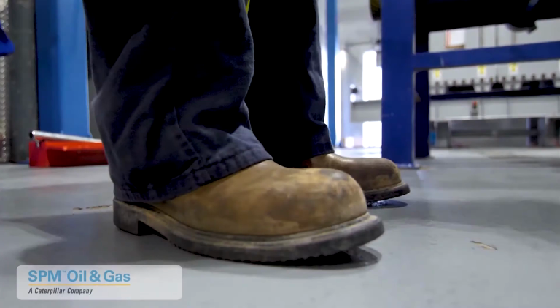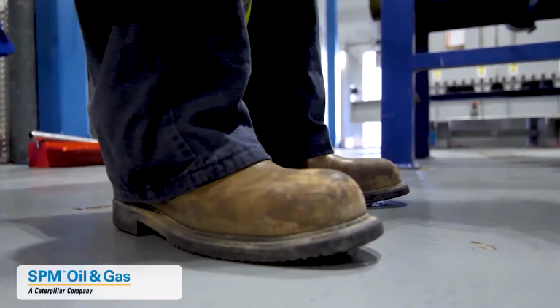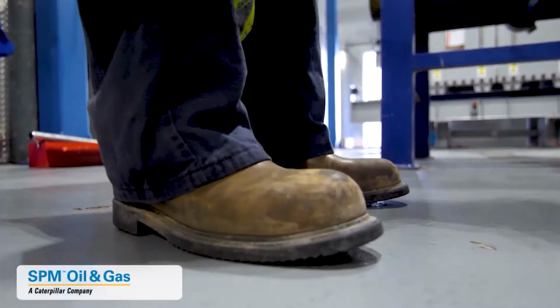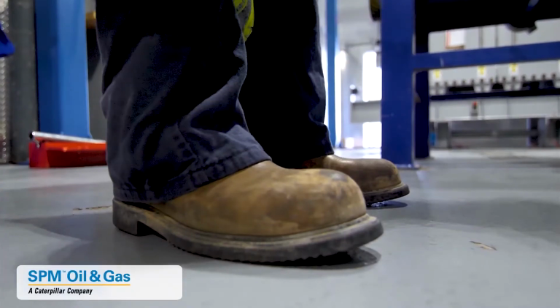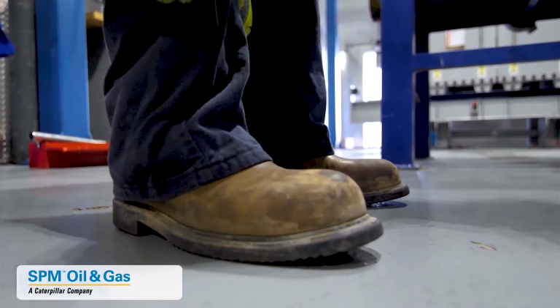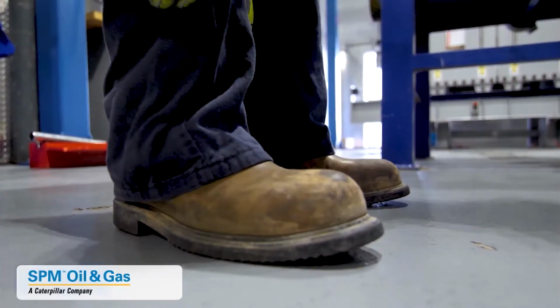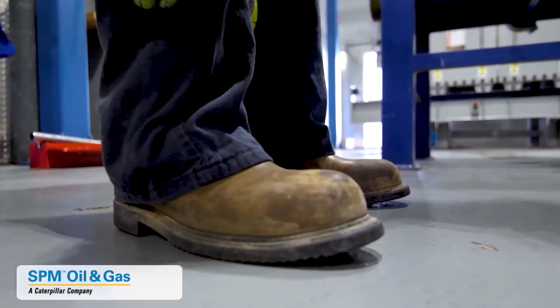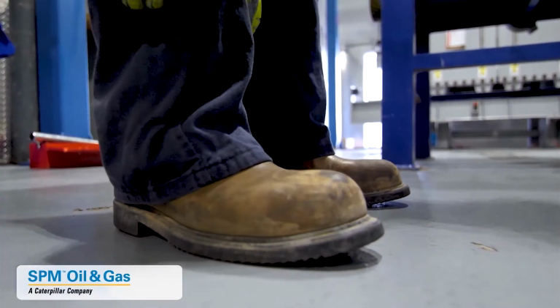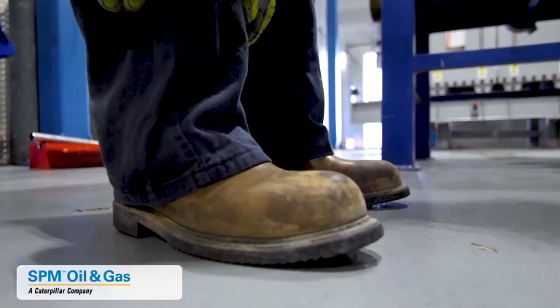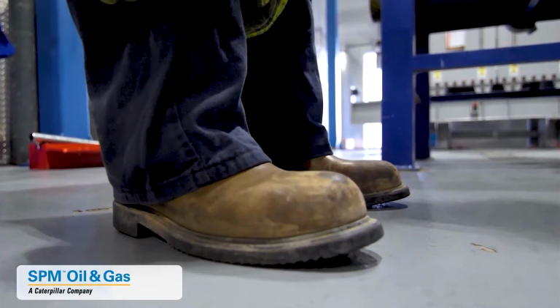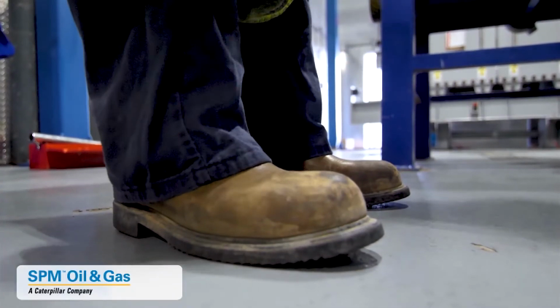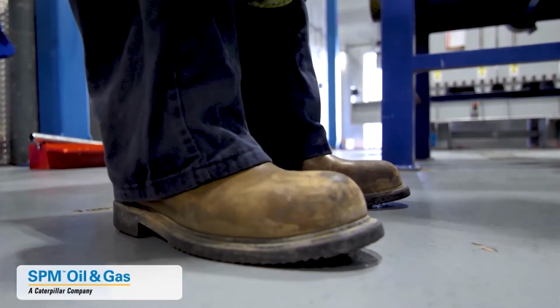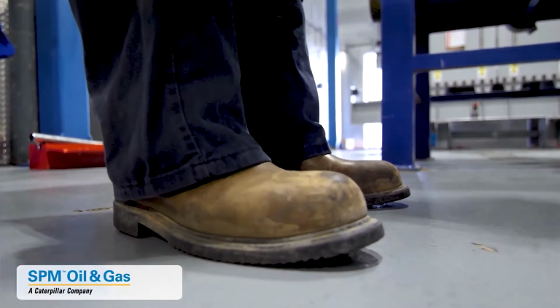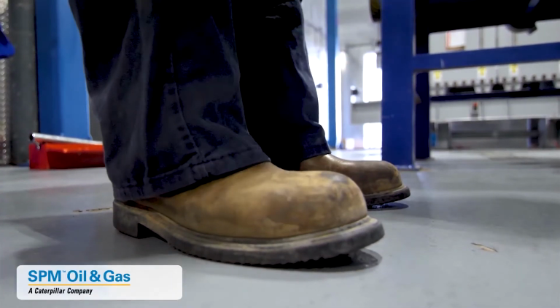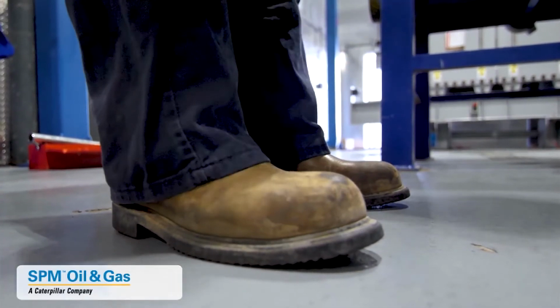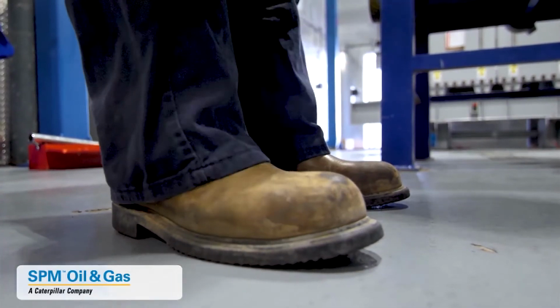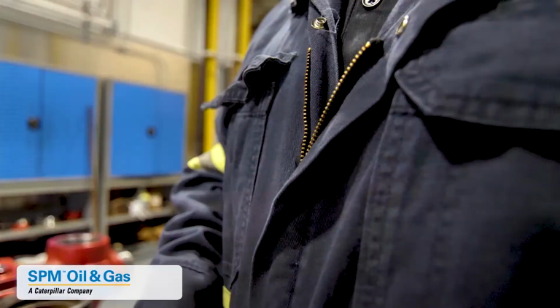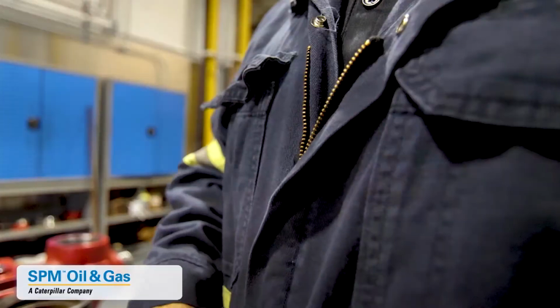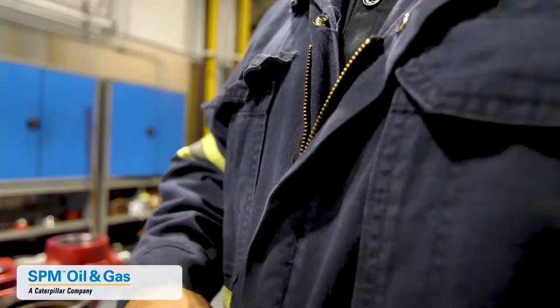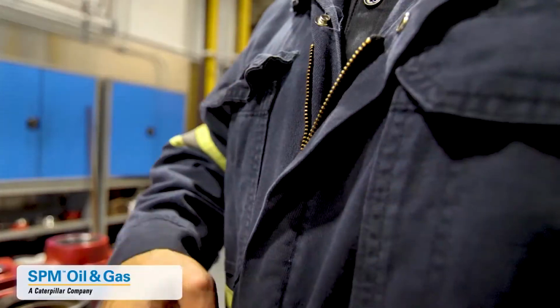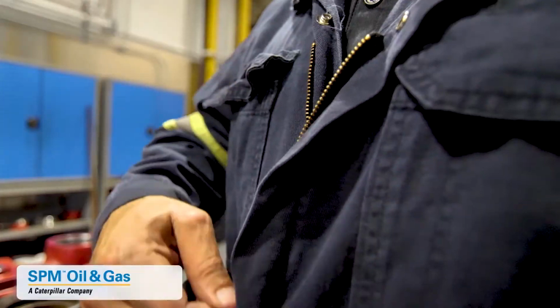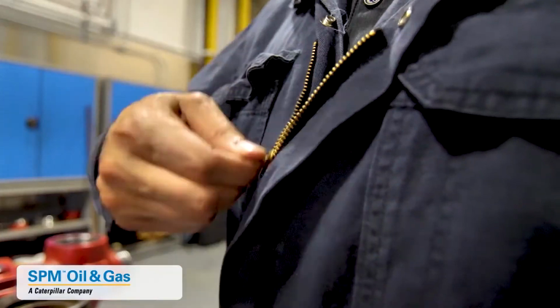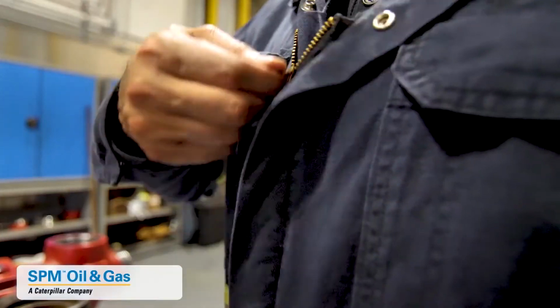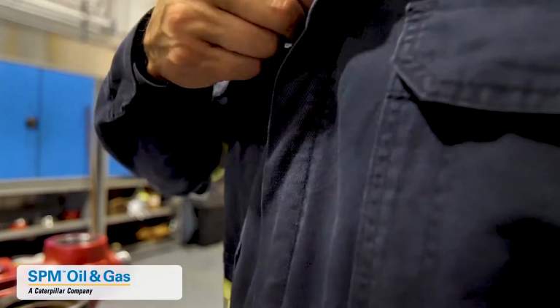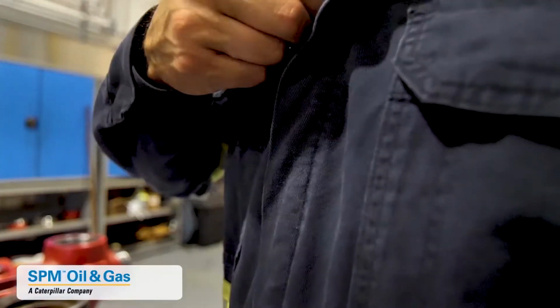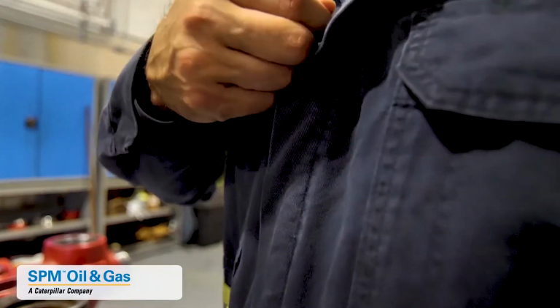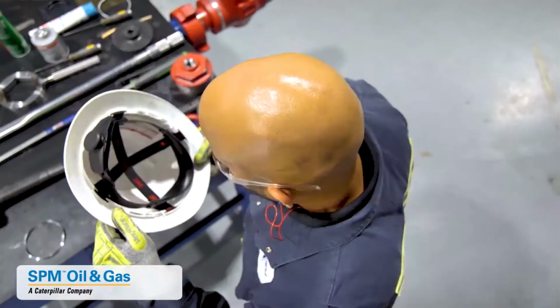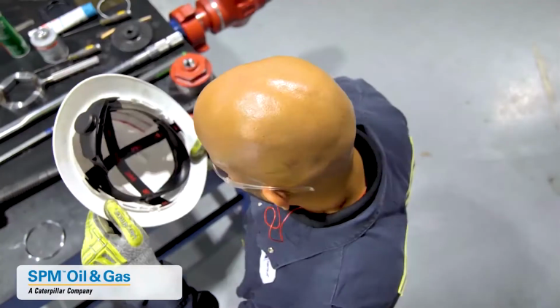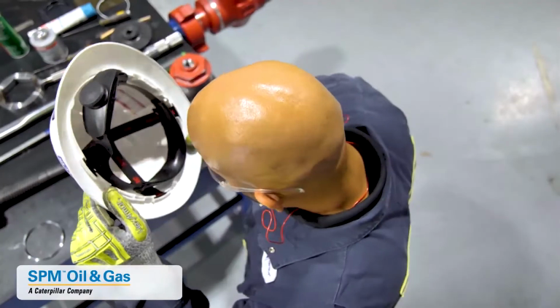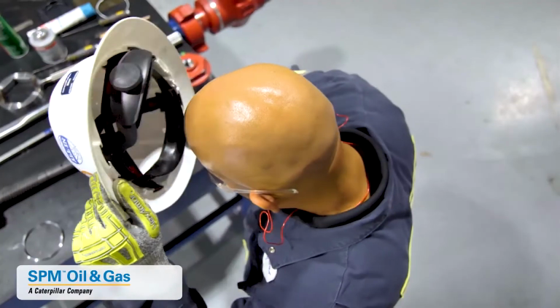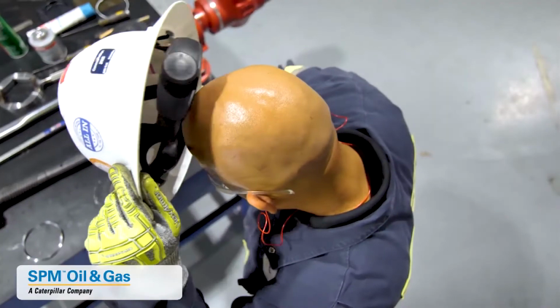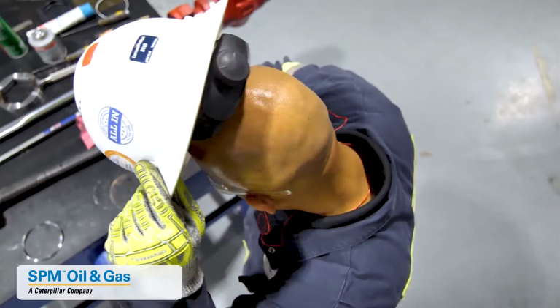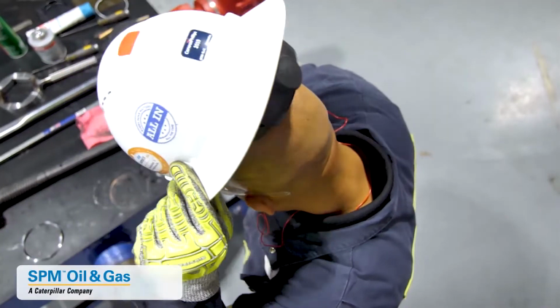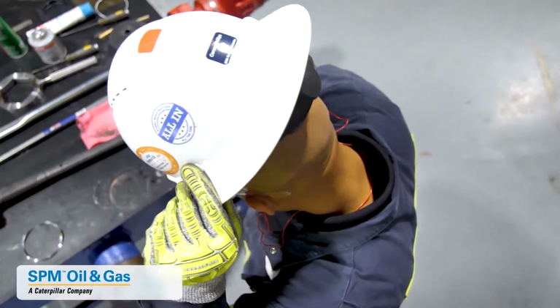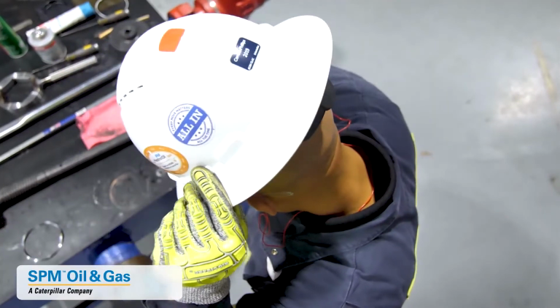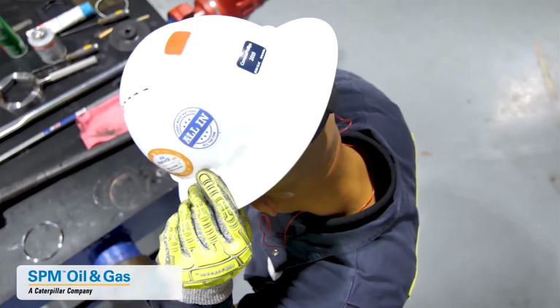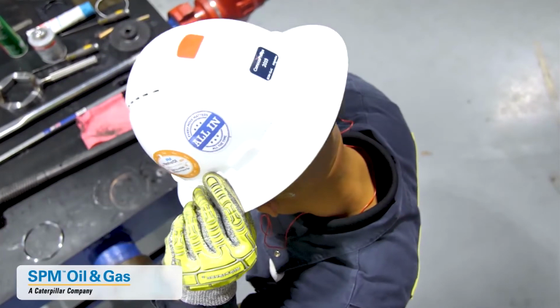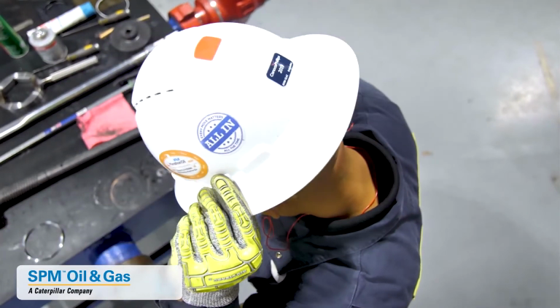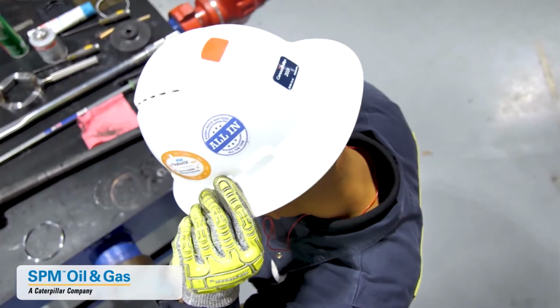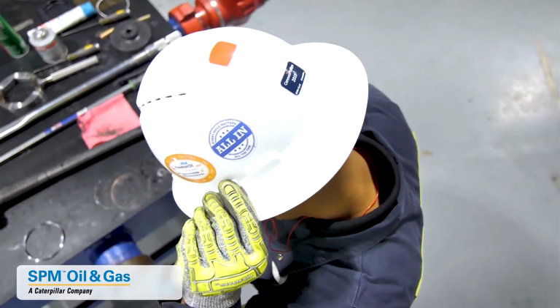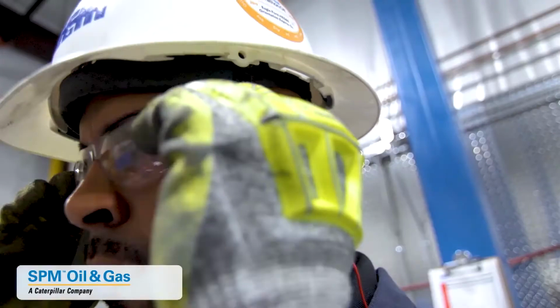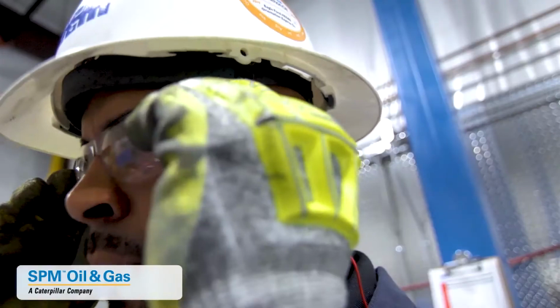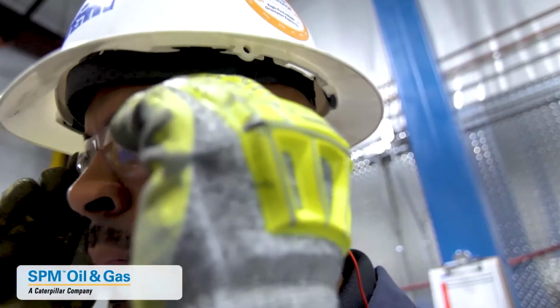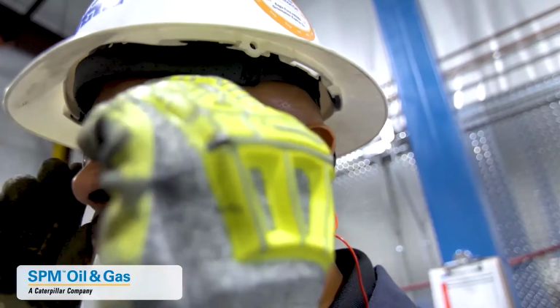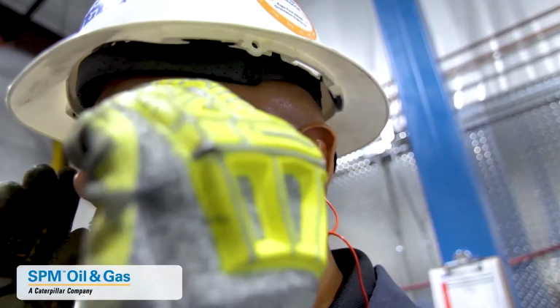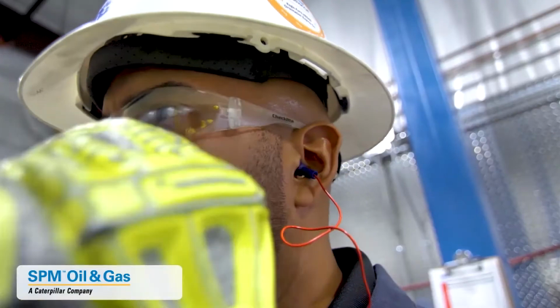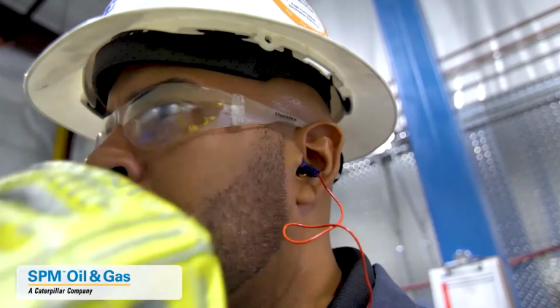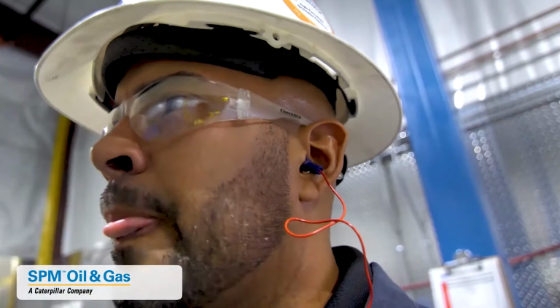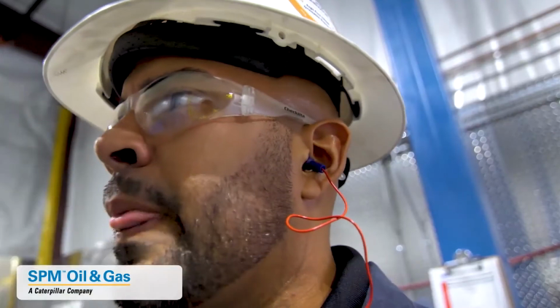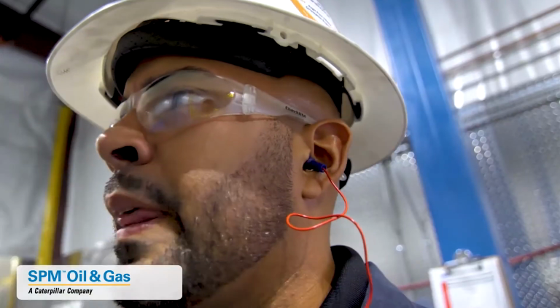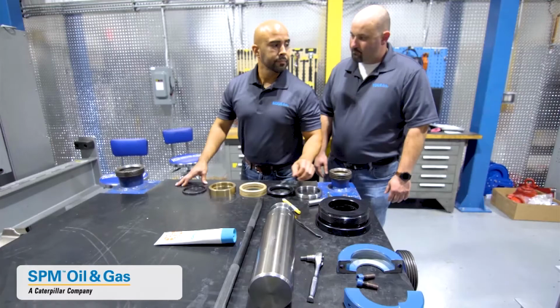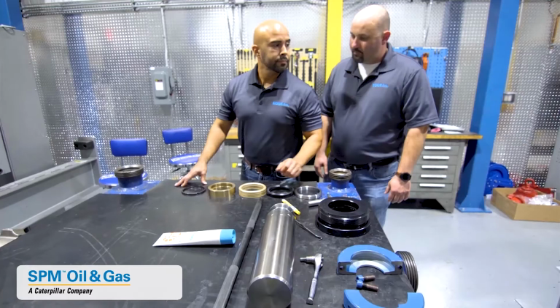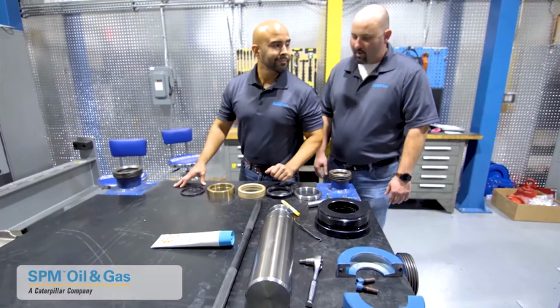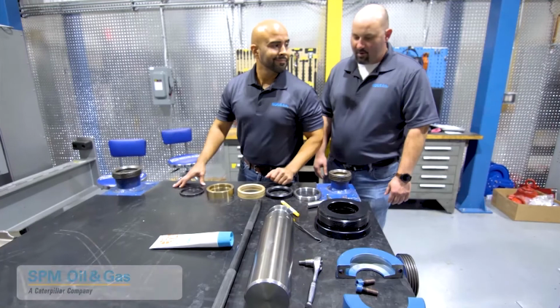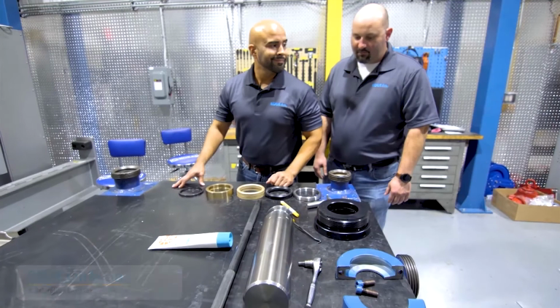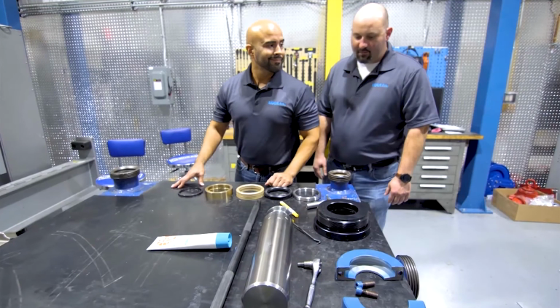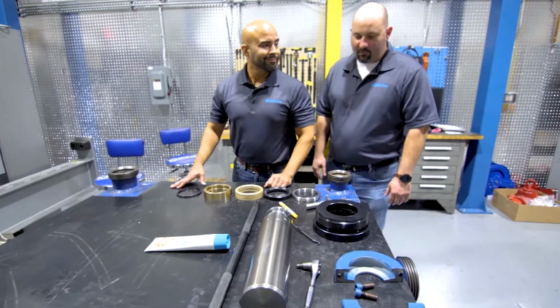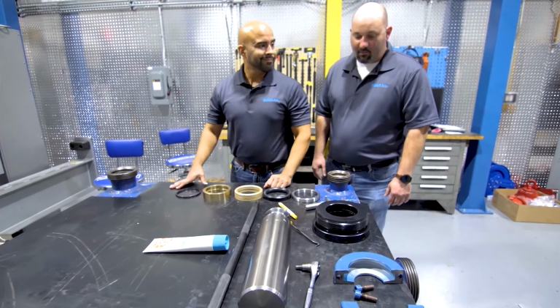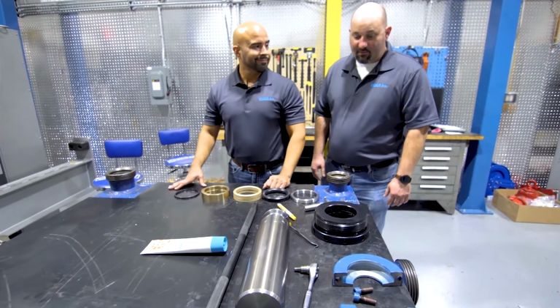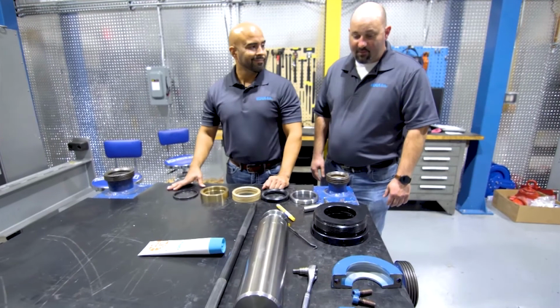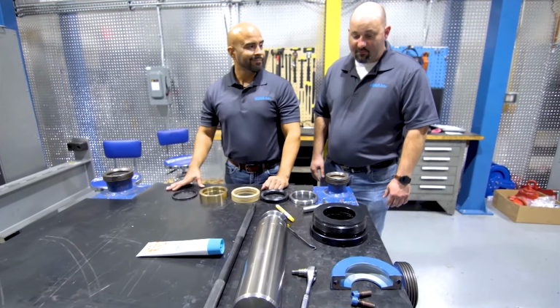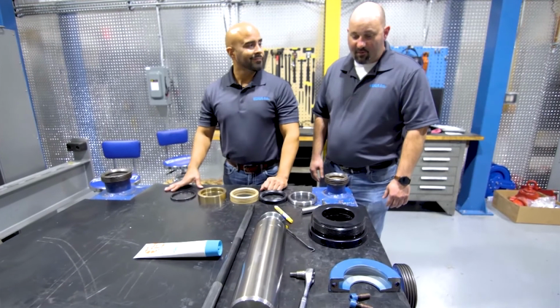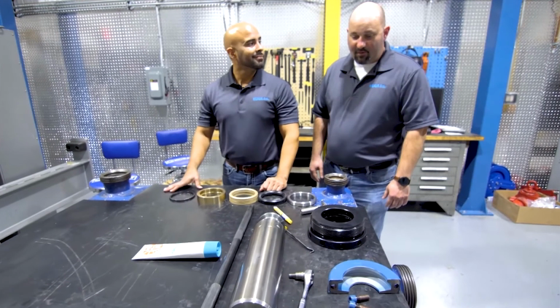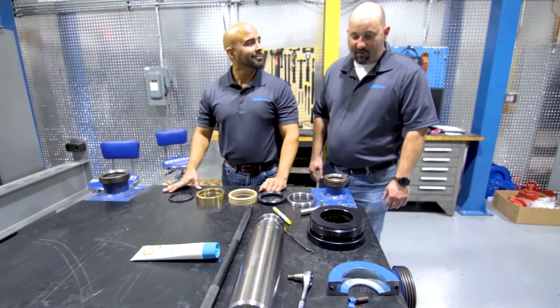Safety is always number one. Ensure you're wearing your PPE before starting any task. Let's get started.